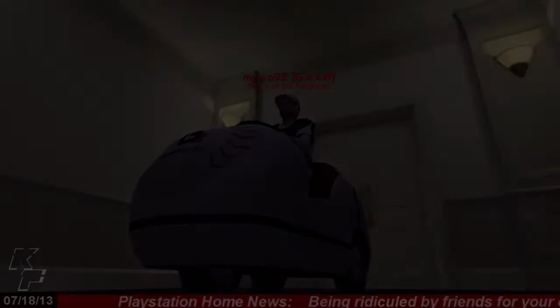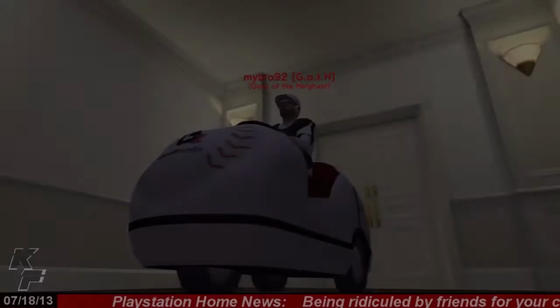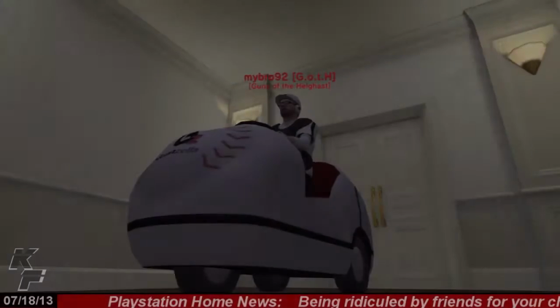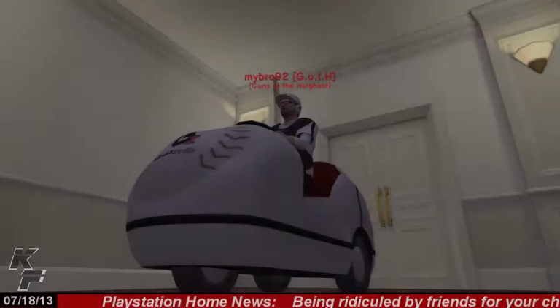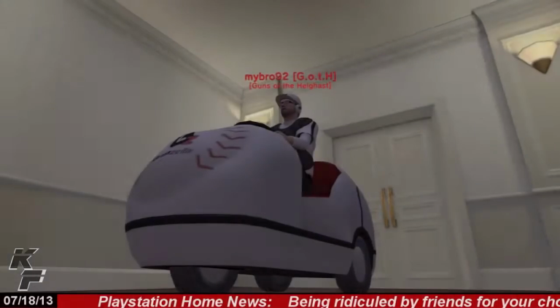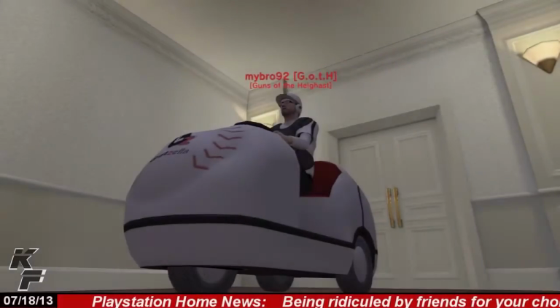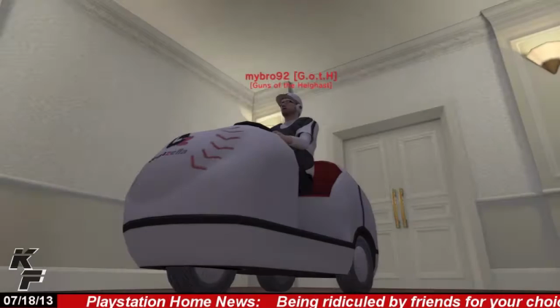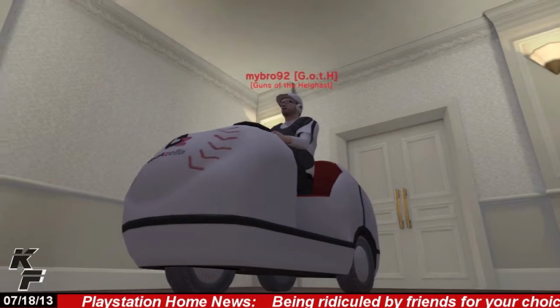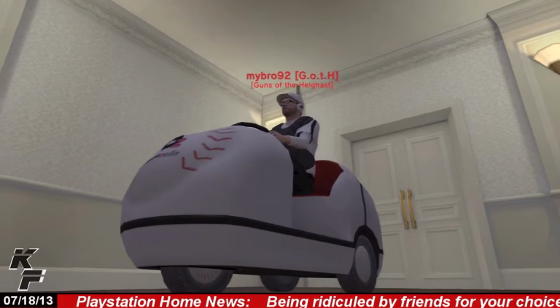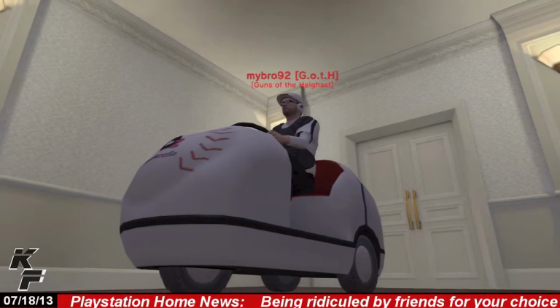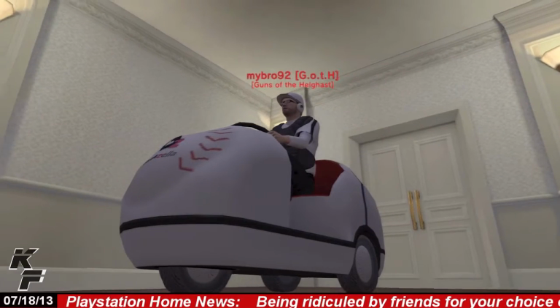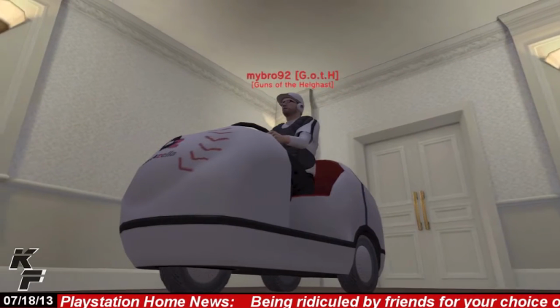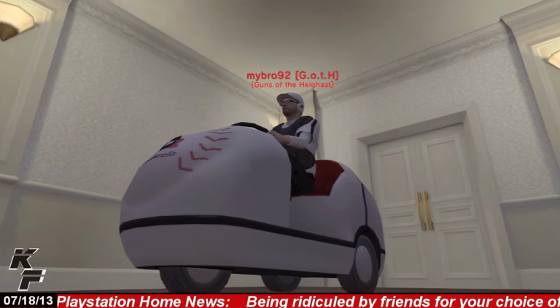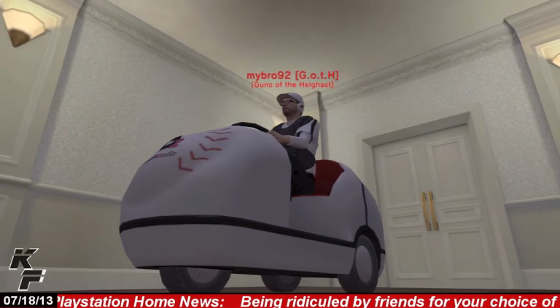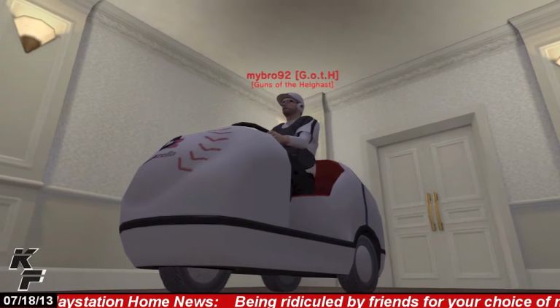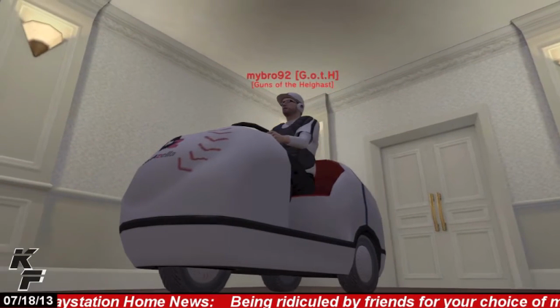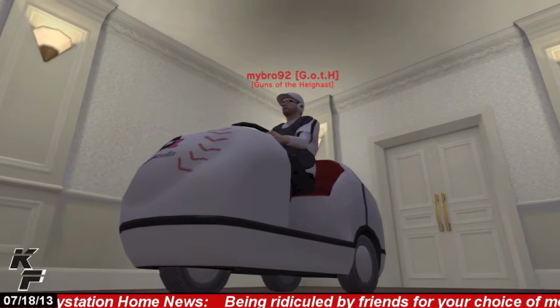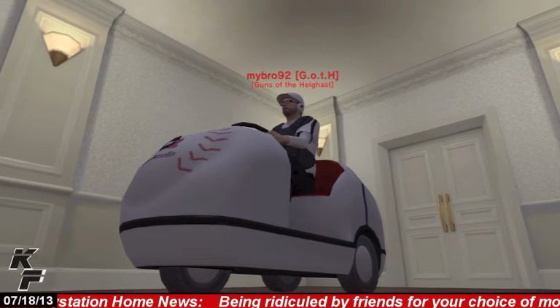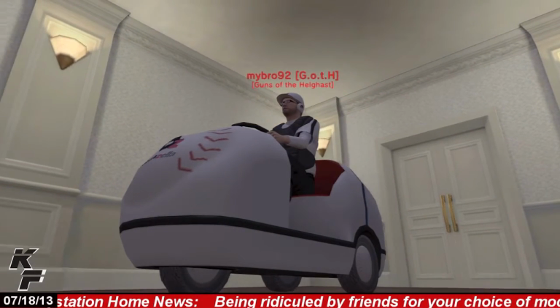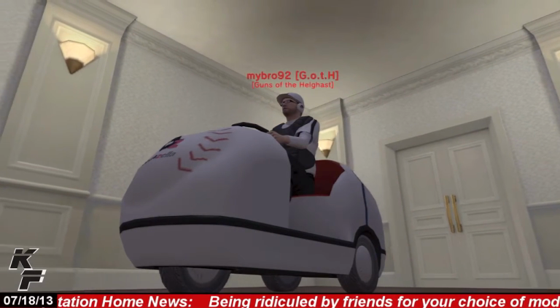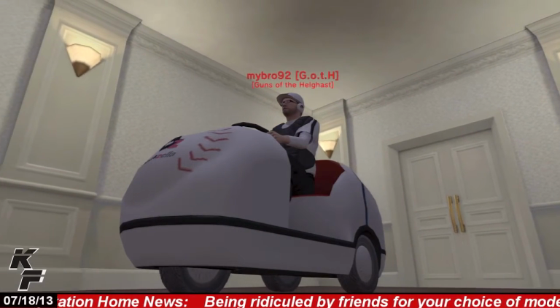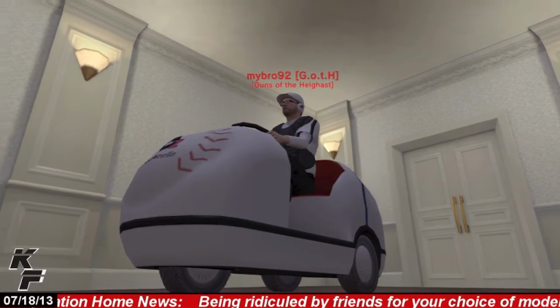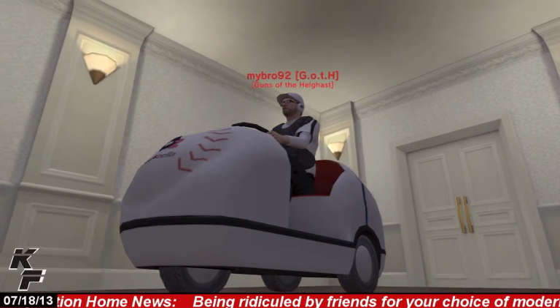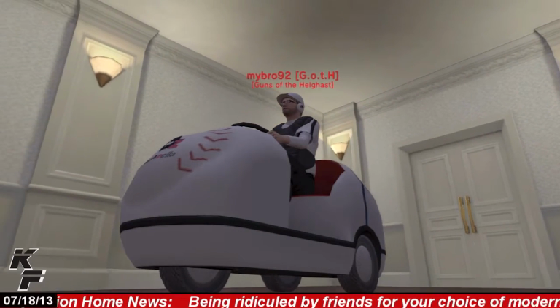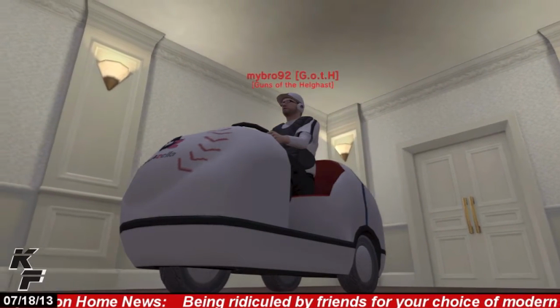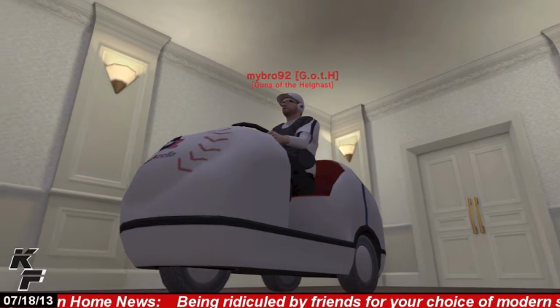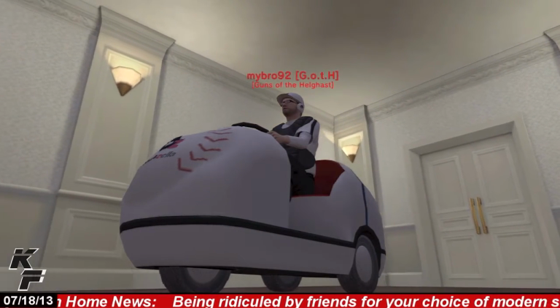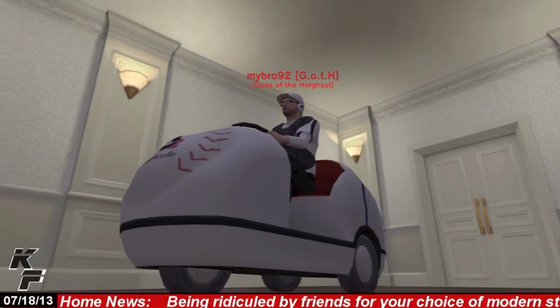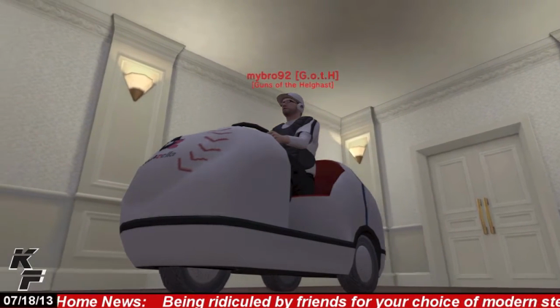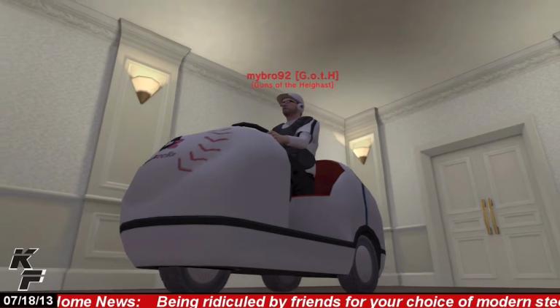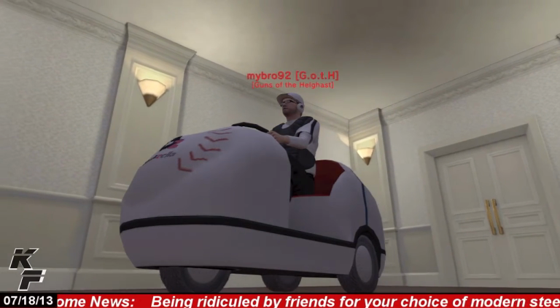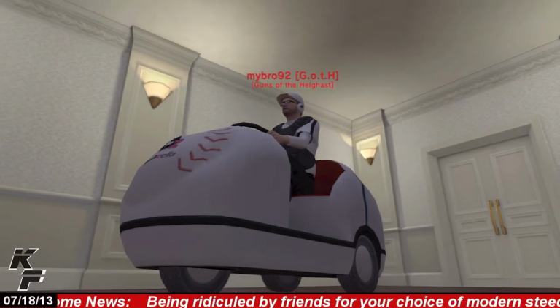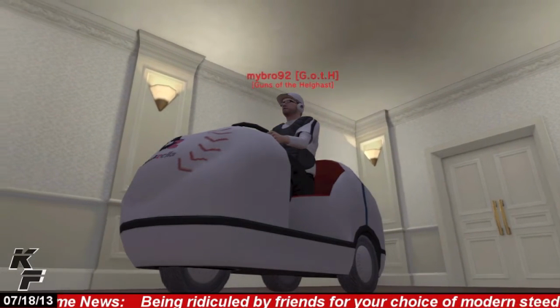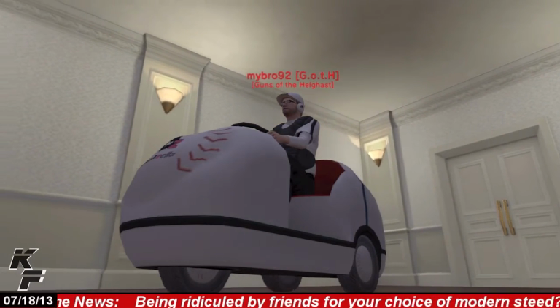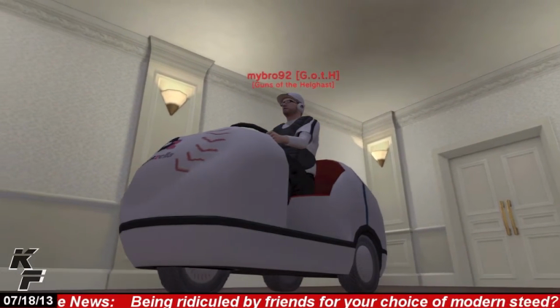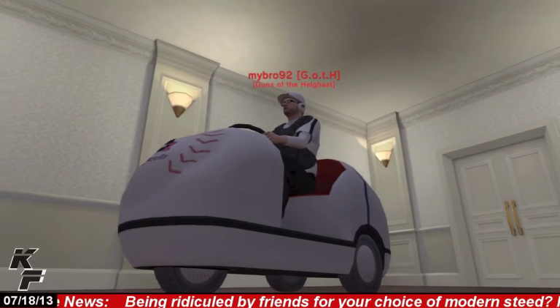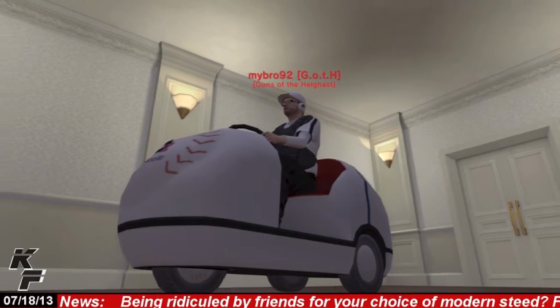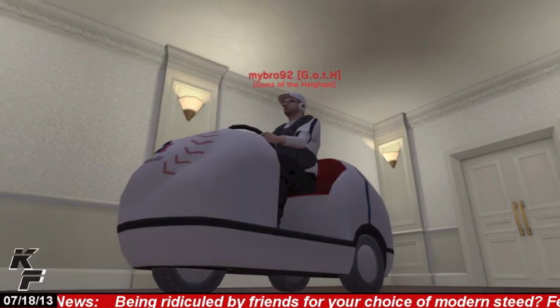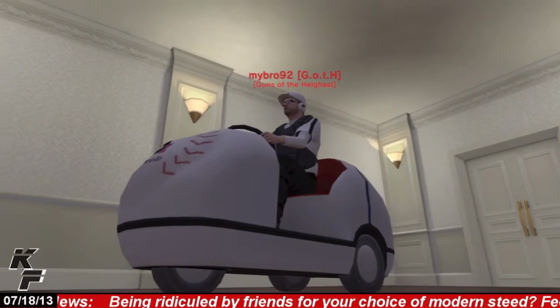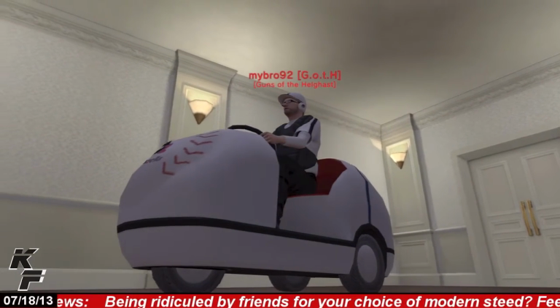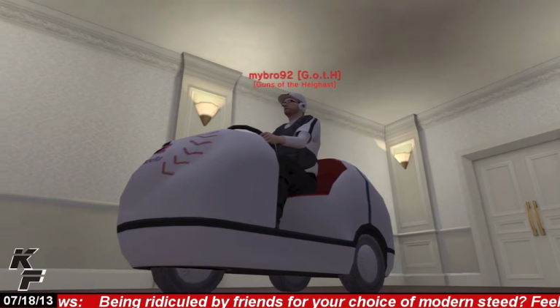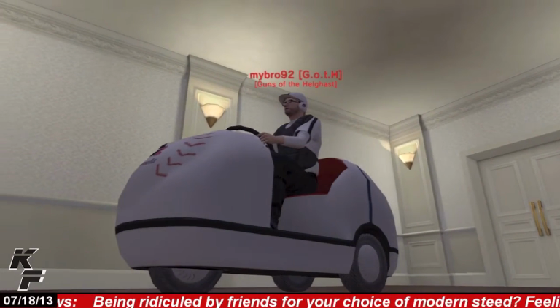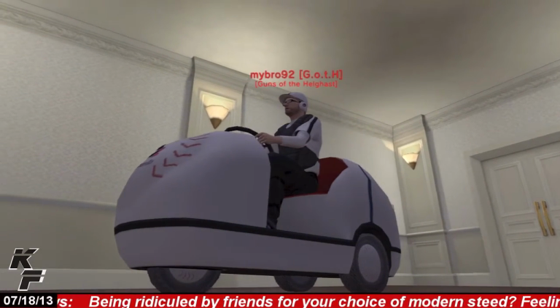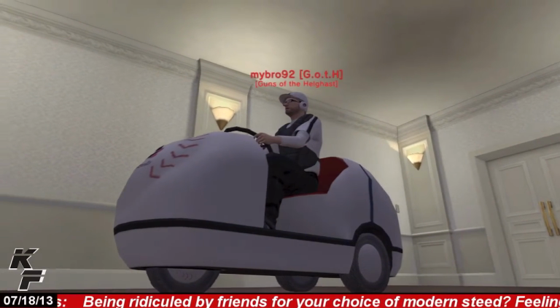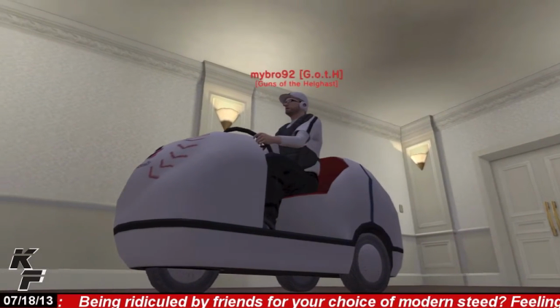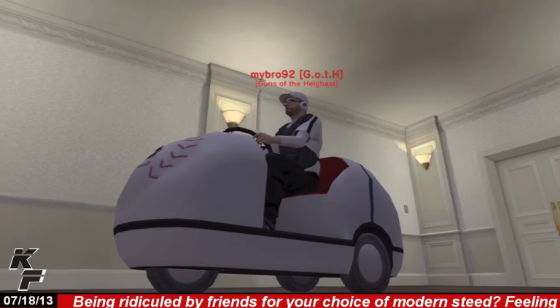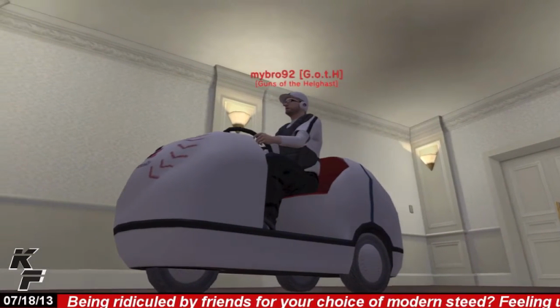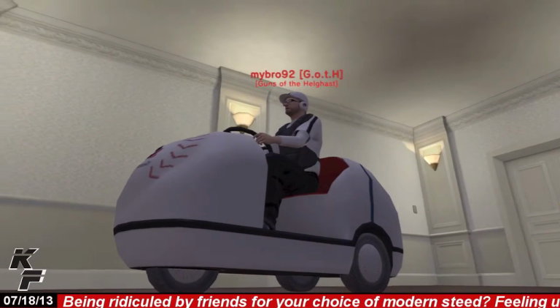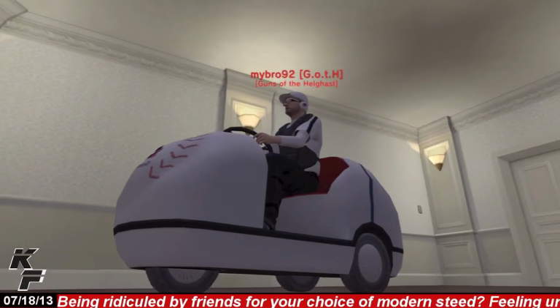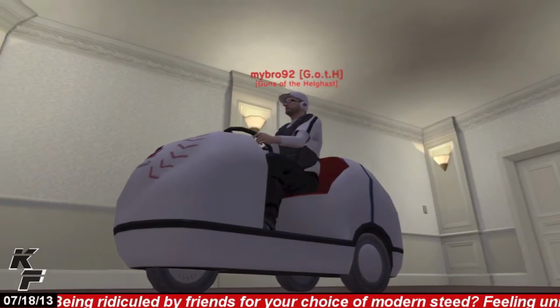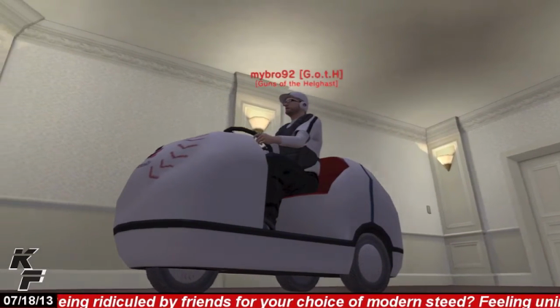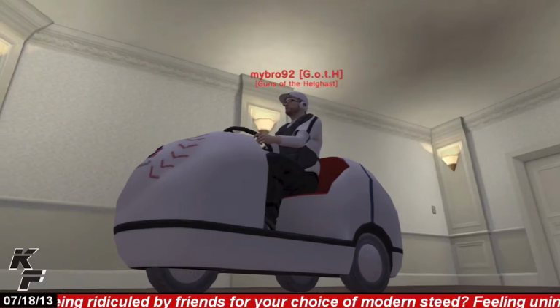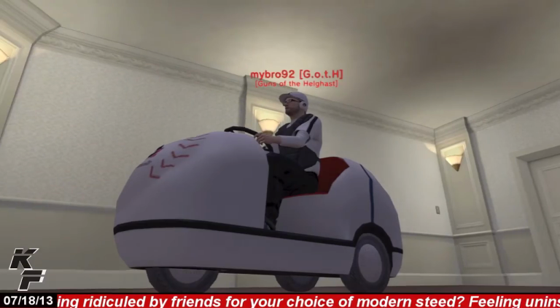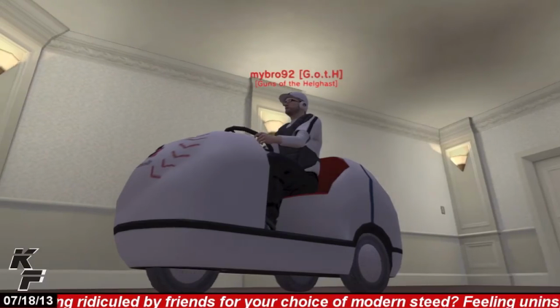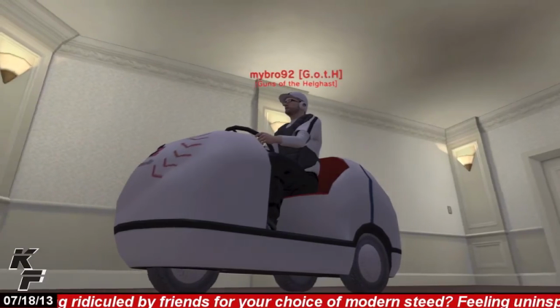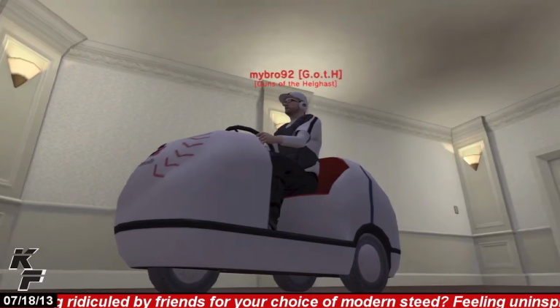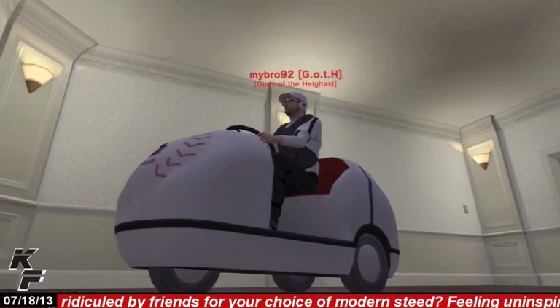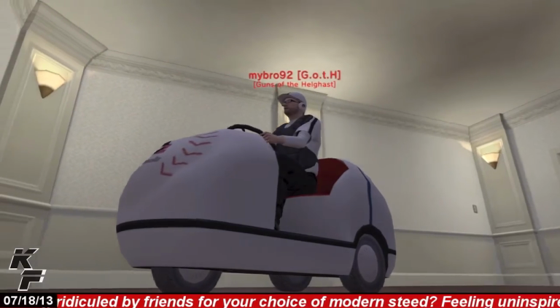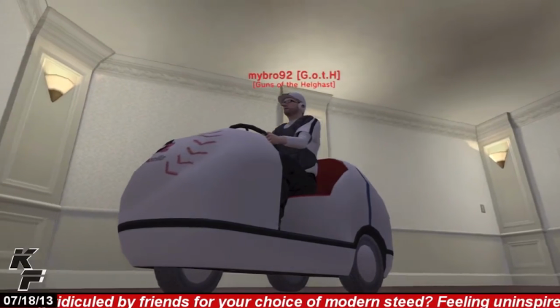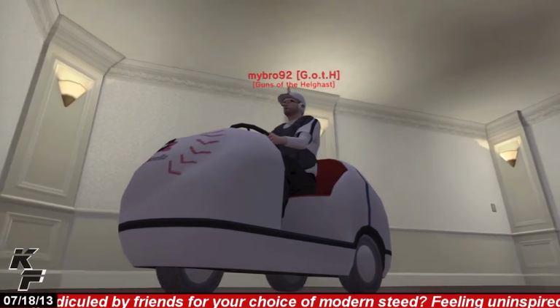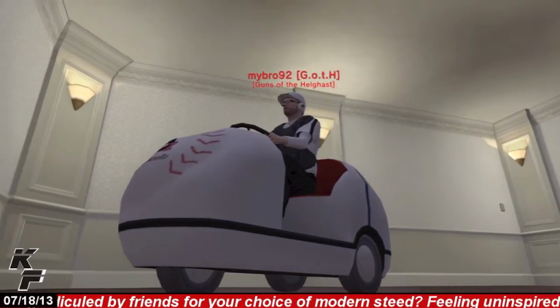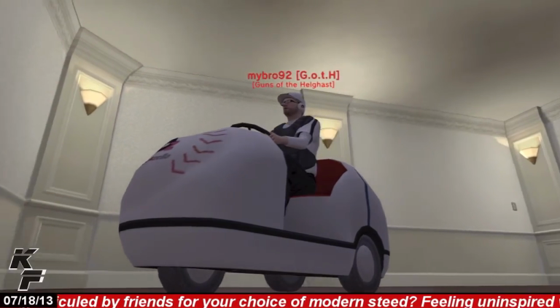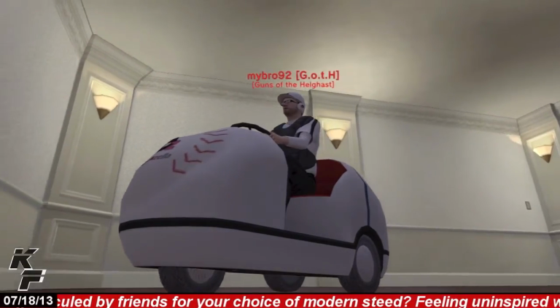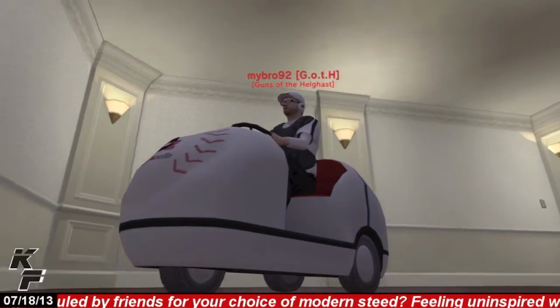What's up everyone, this is Captain Feige coming at you on PlayStation Home and today we're going to be taking a quick look at Grandzella's bullpen cart locomotion item.